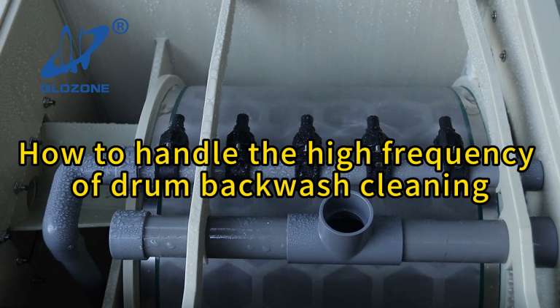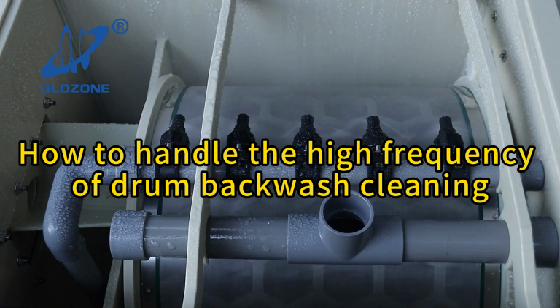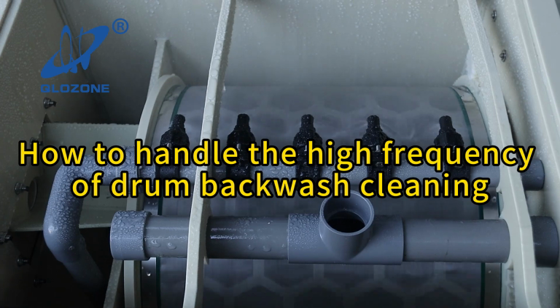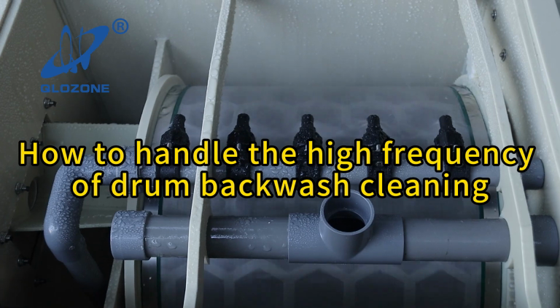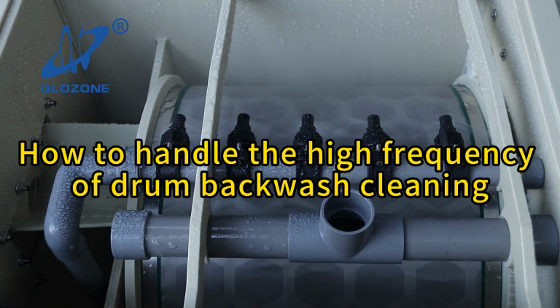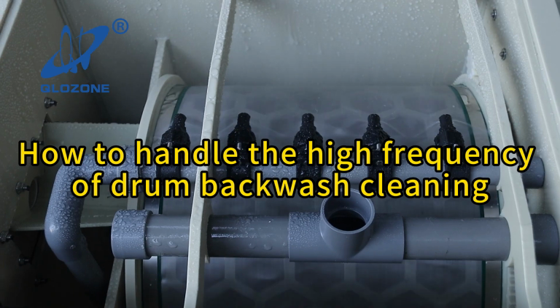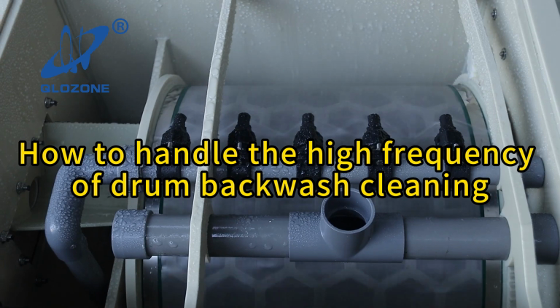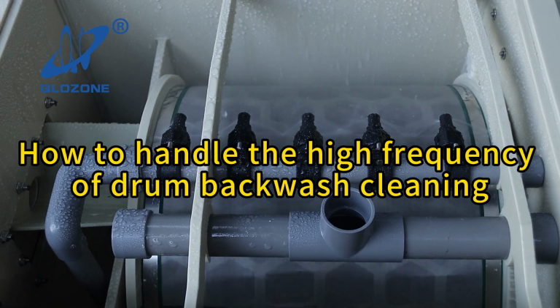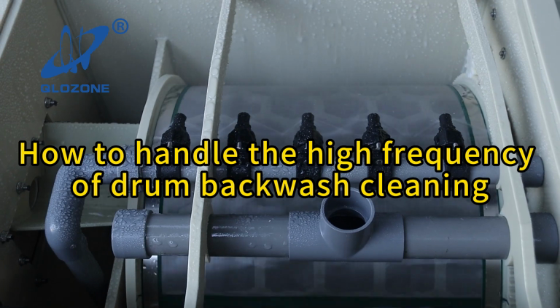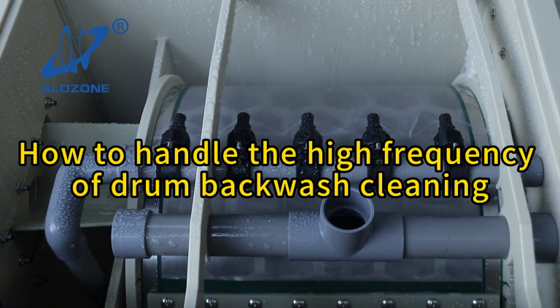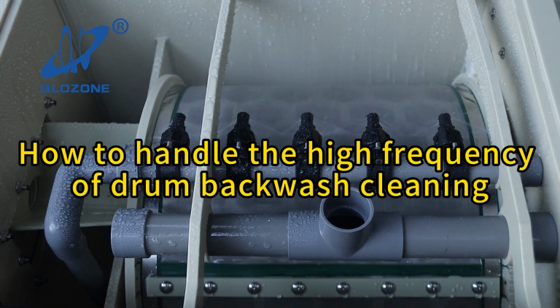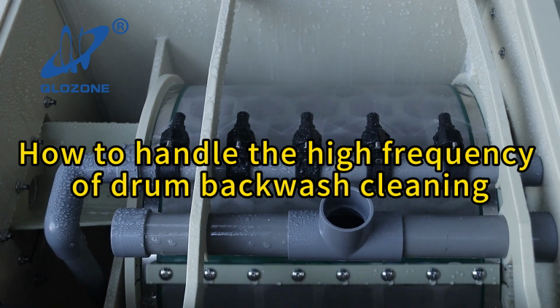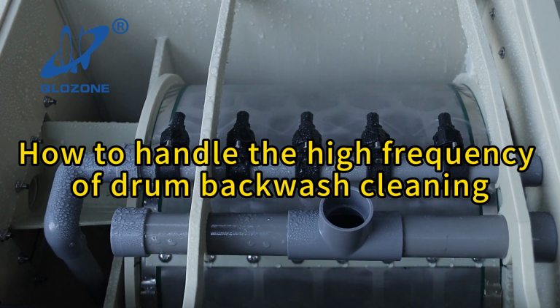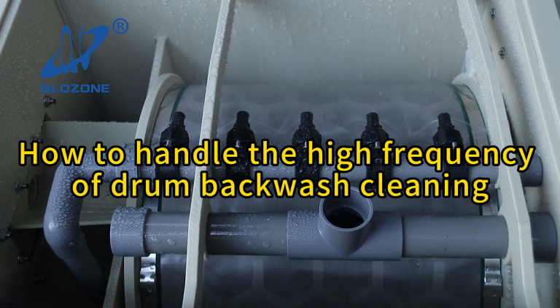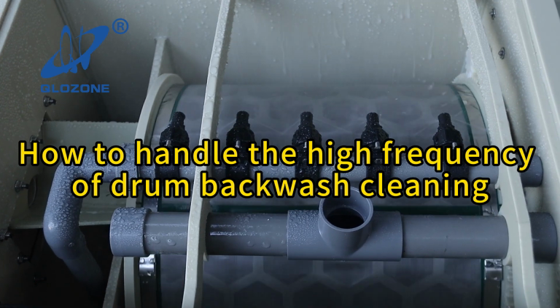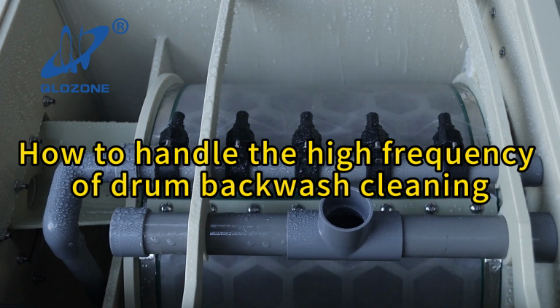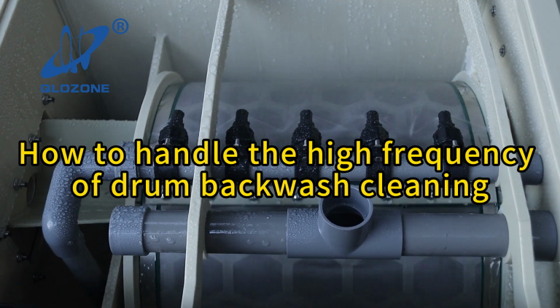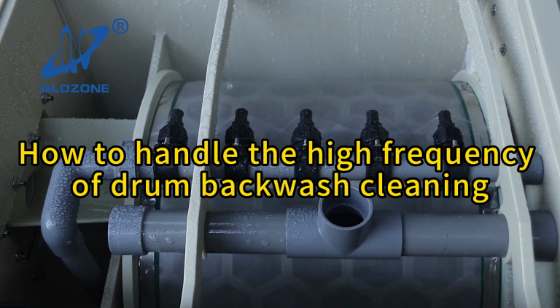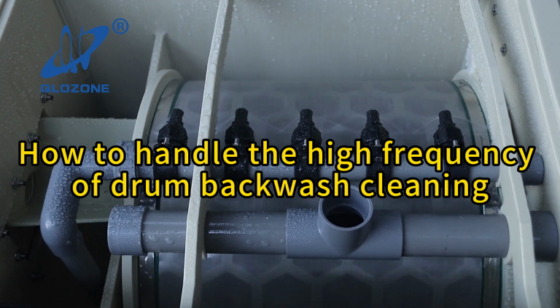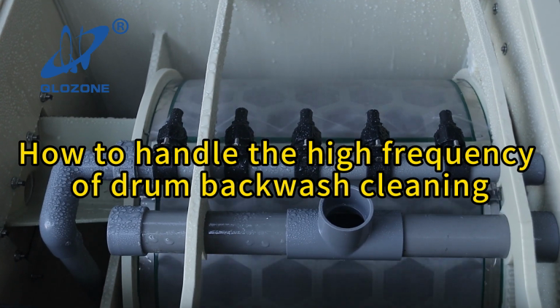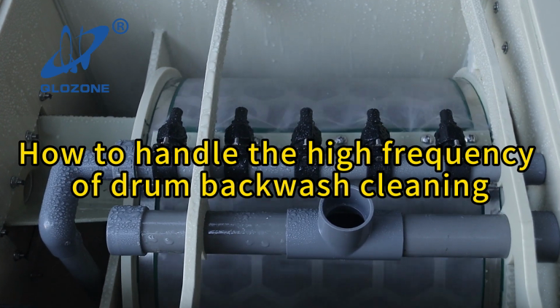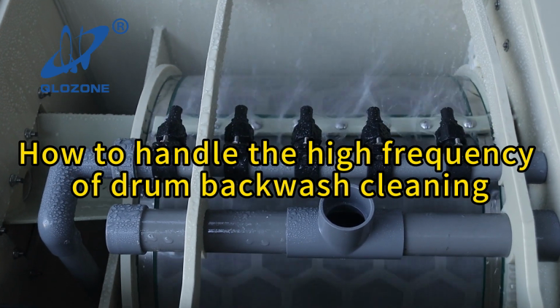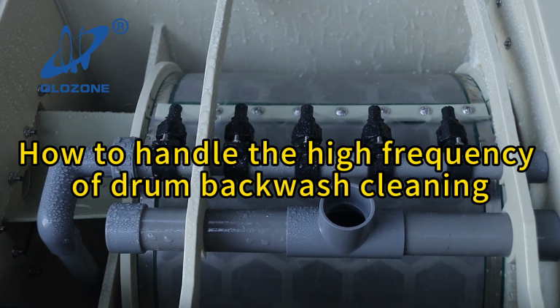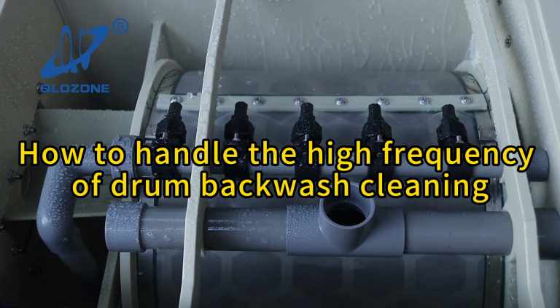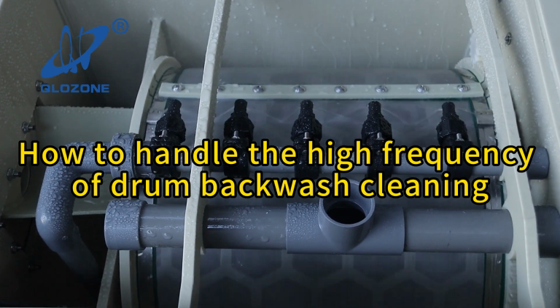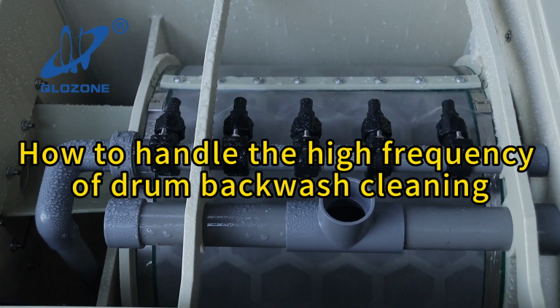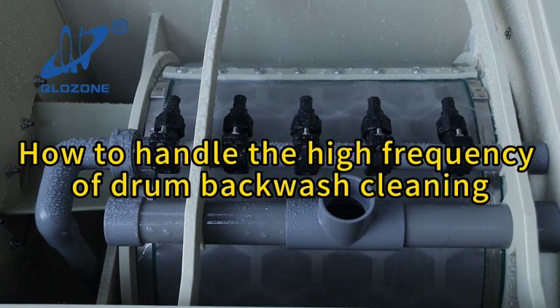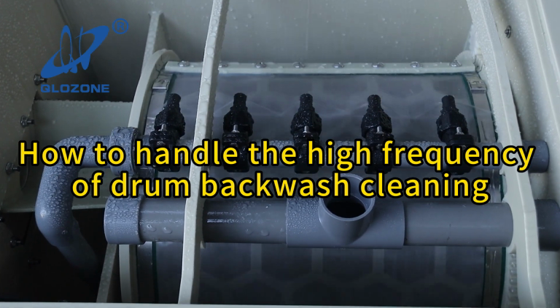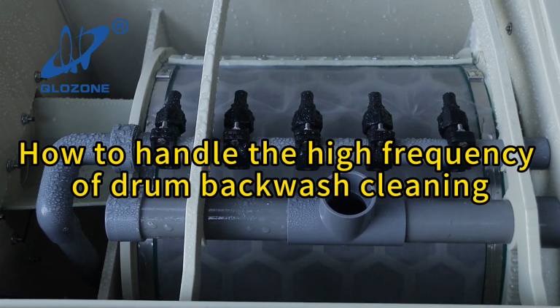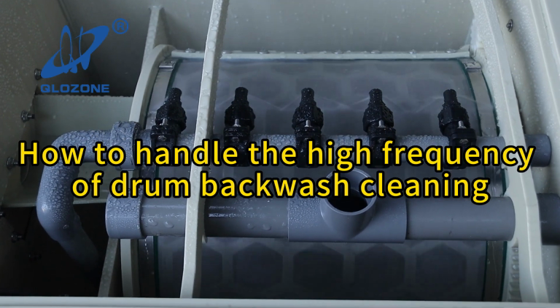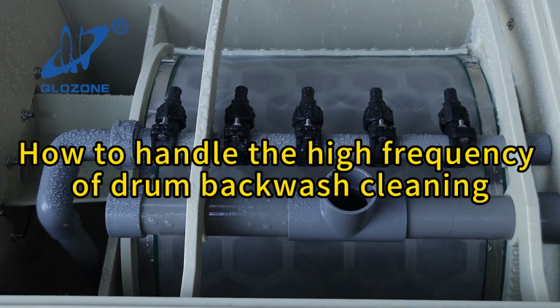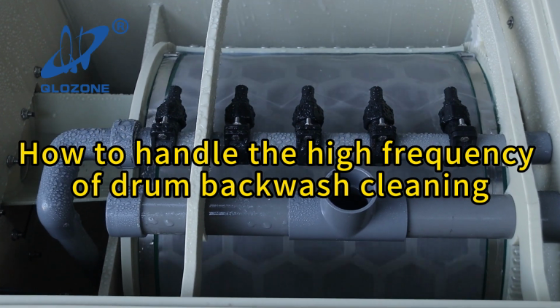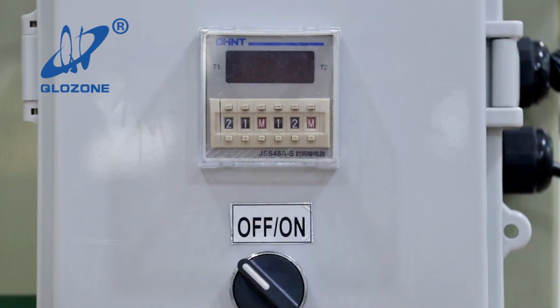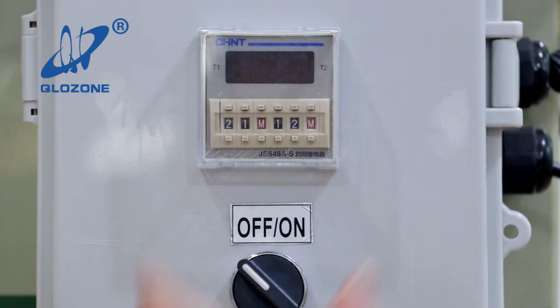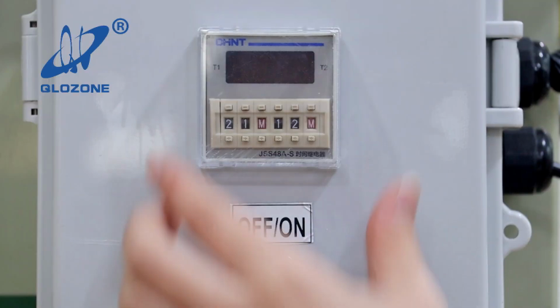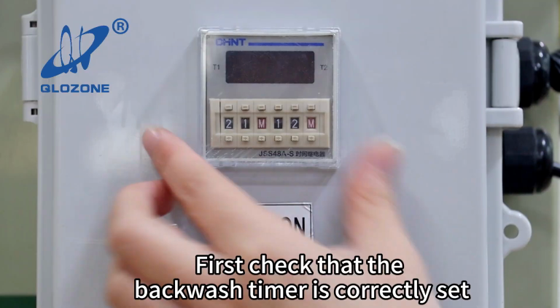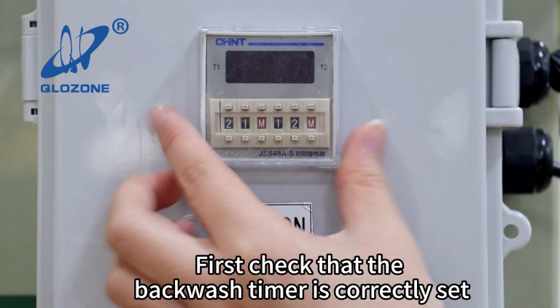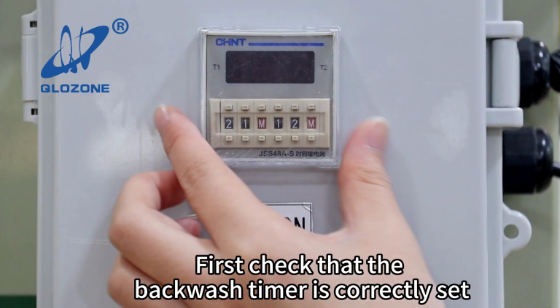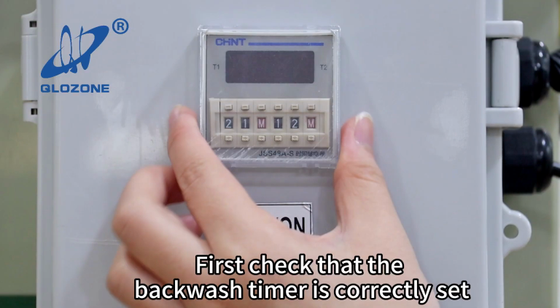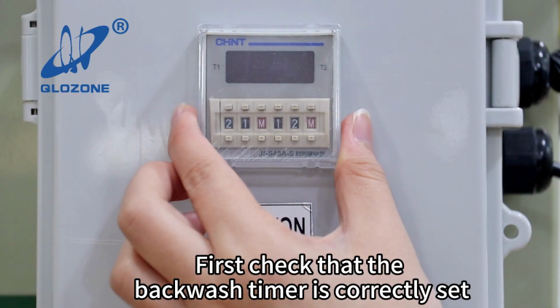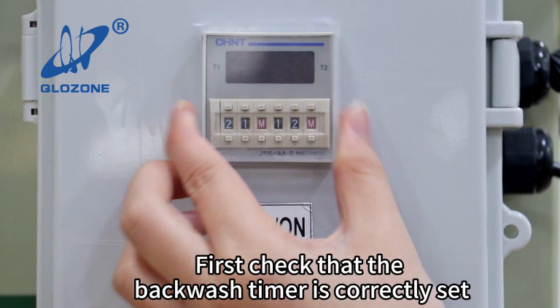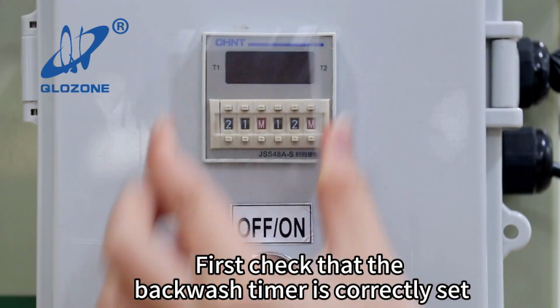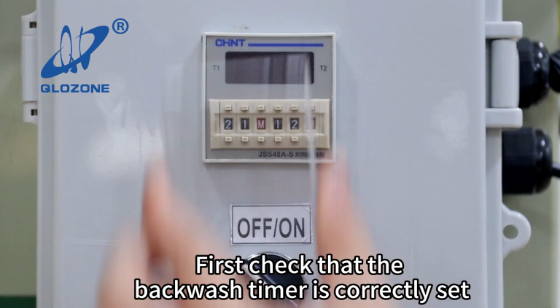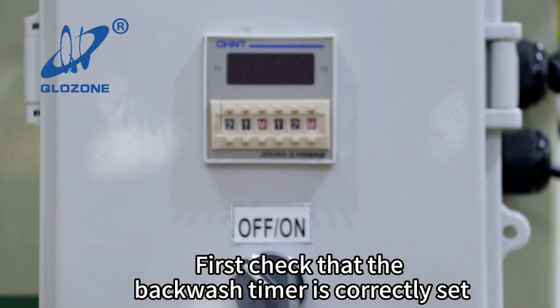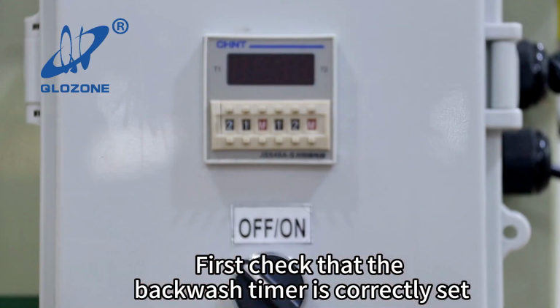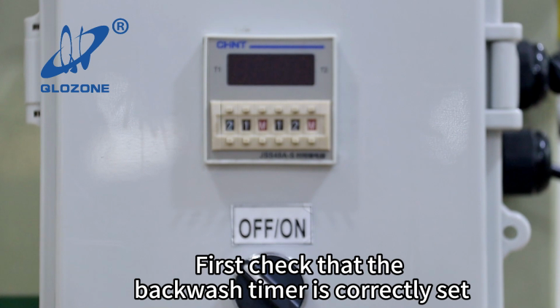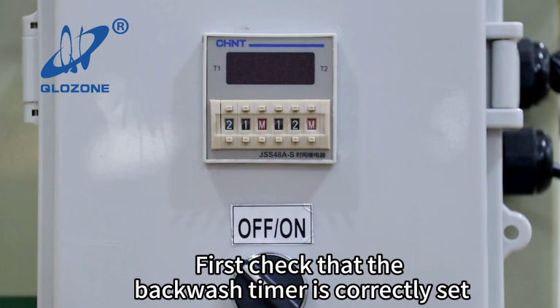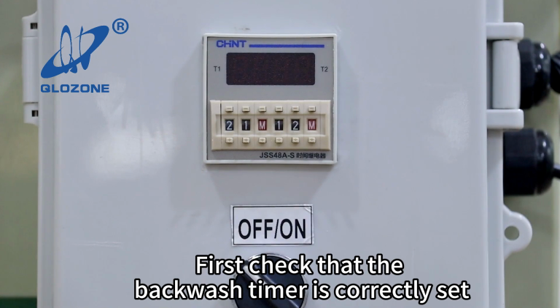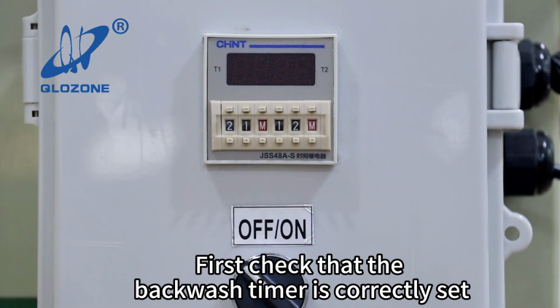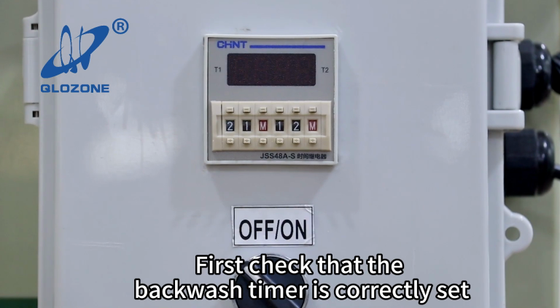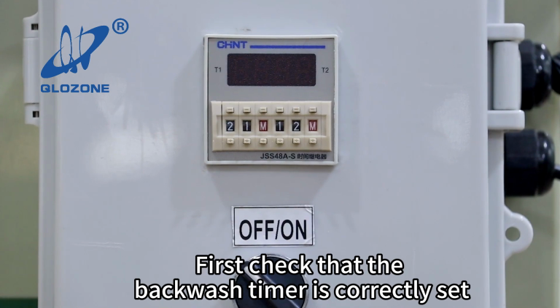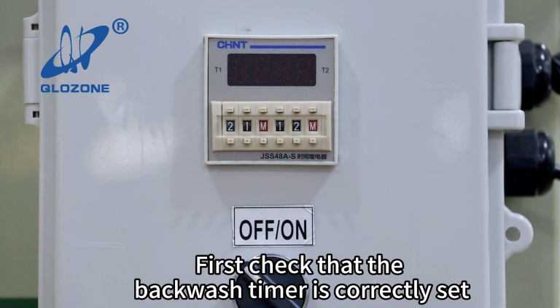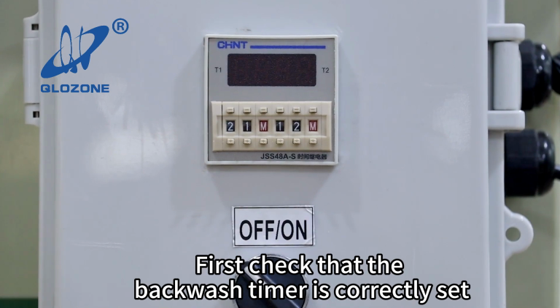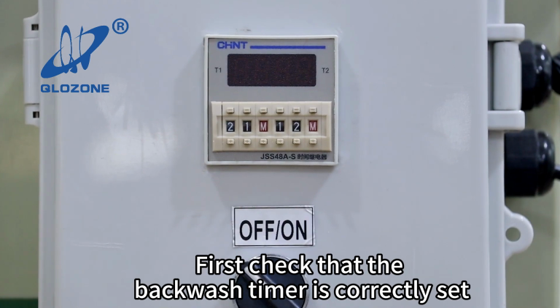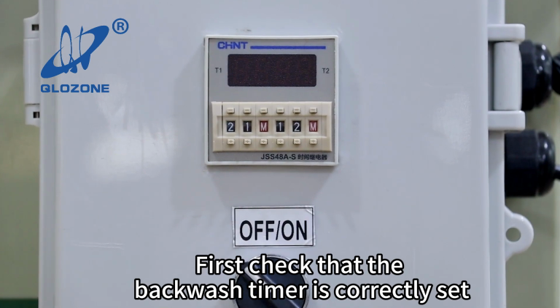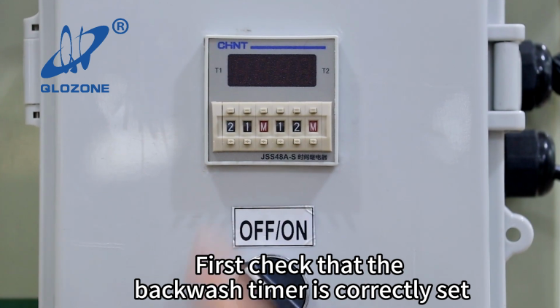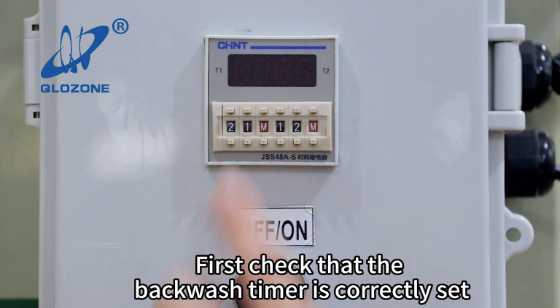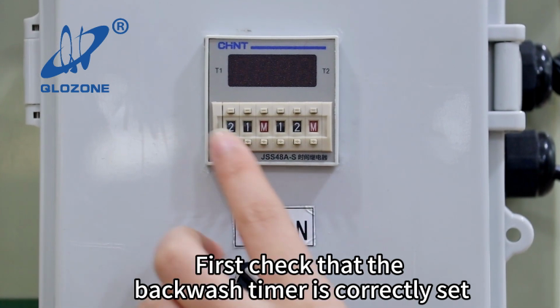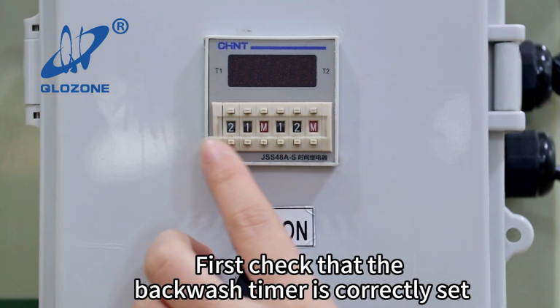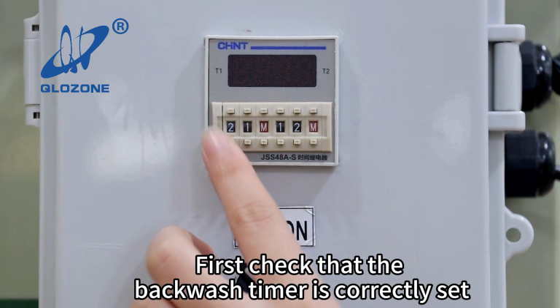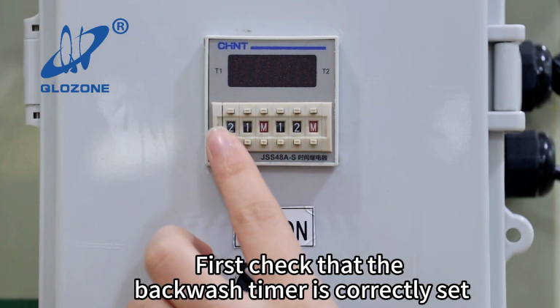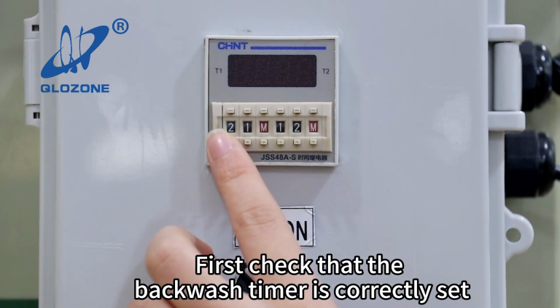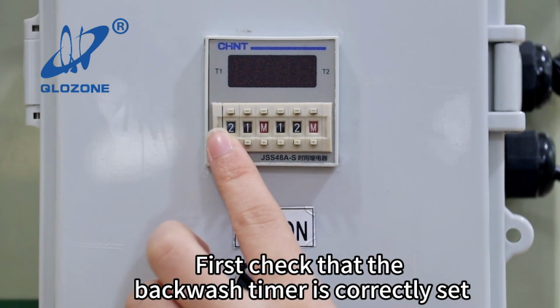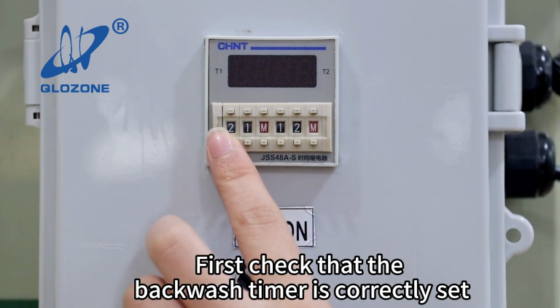How to handle the high frequency of drum backwash cleaning? First, check that the backwash timer is correctly set.